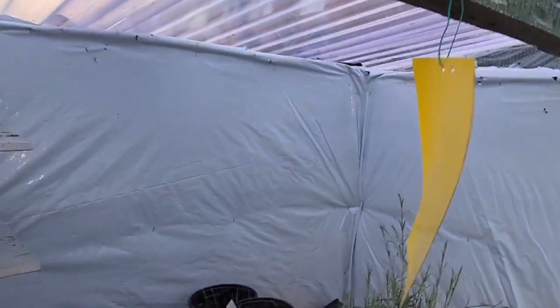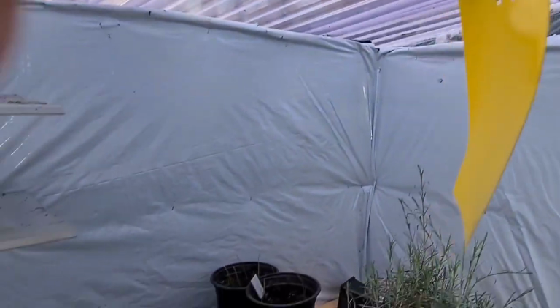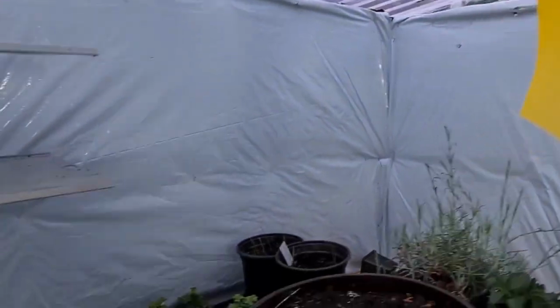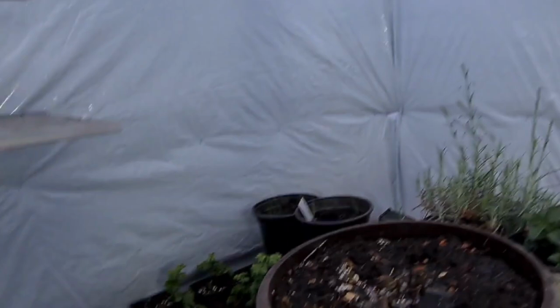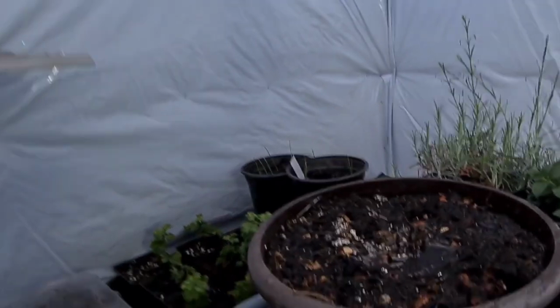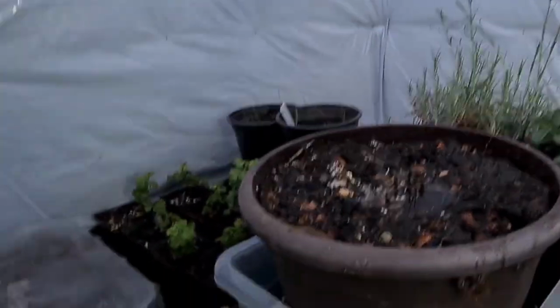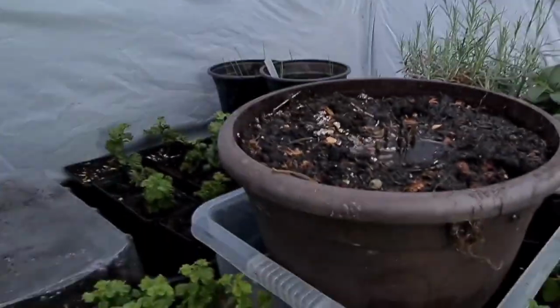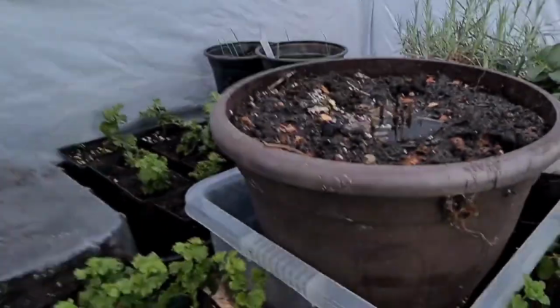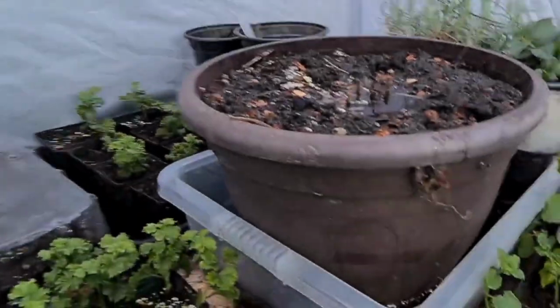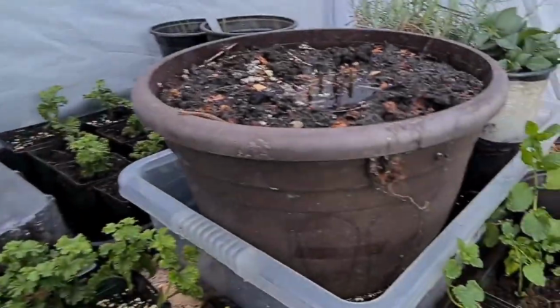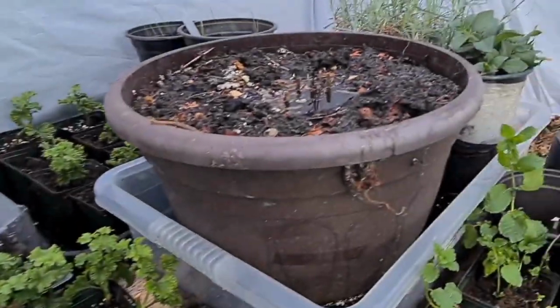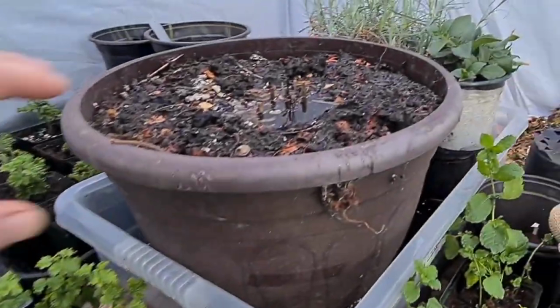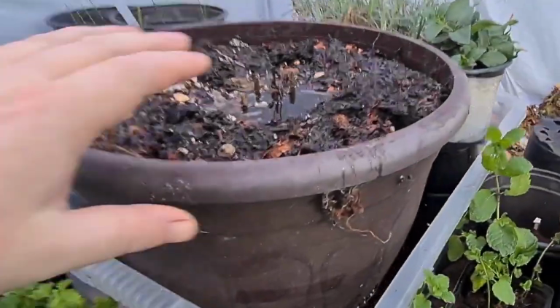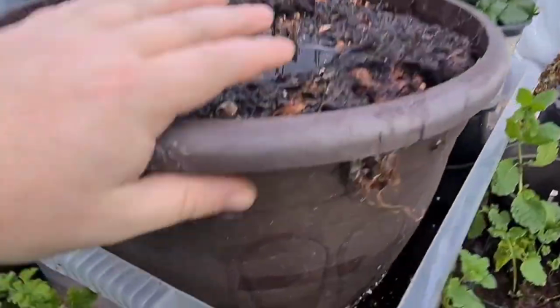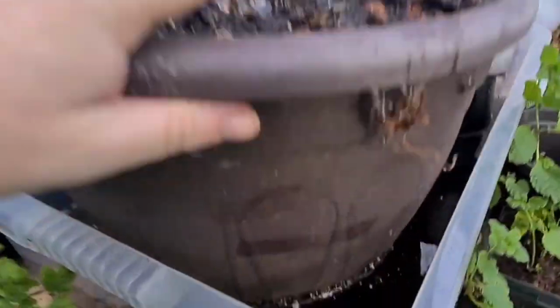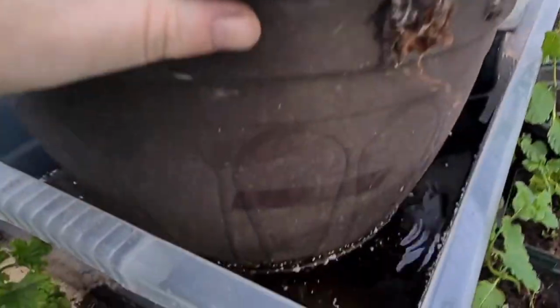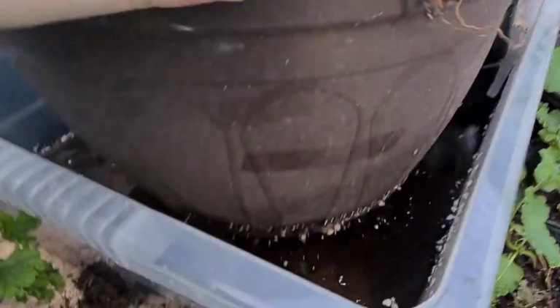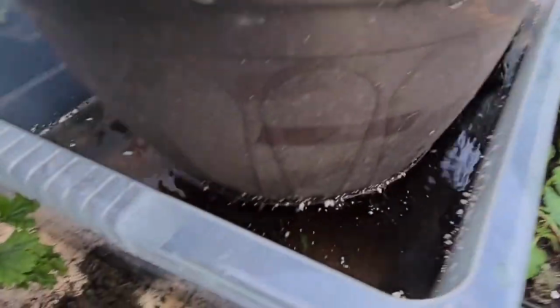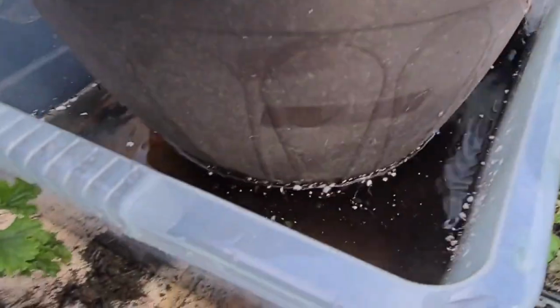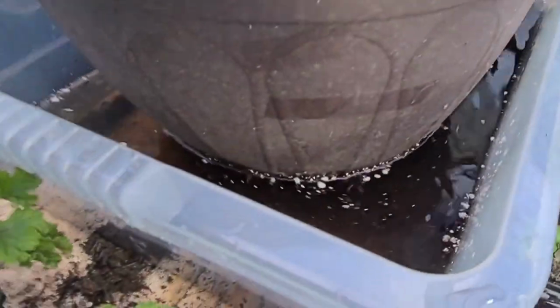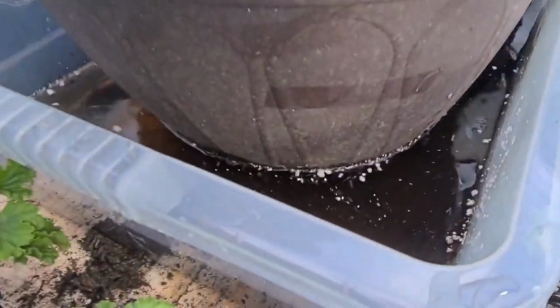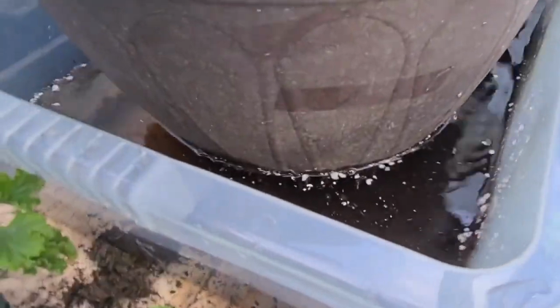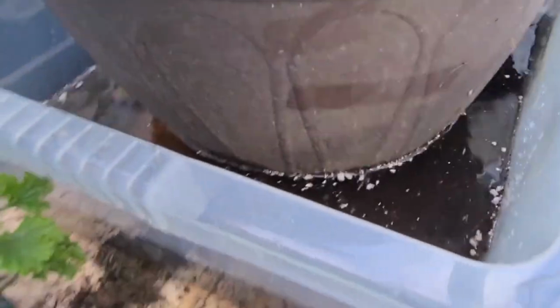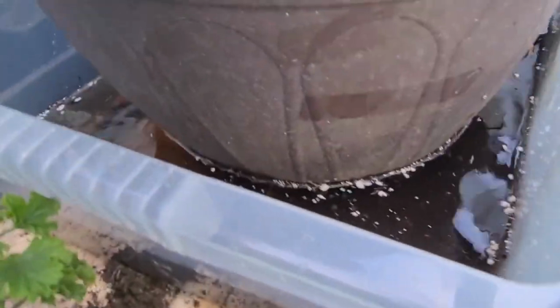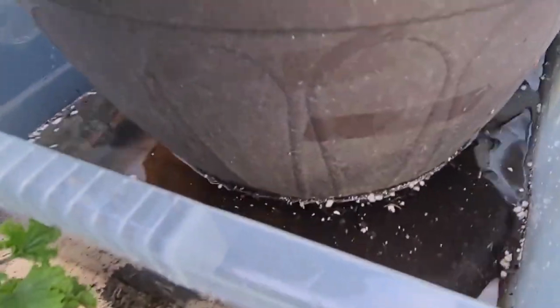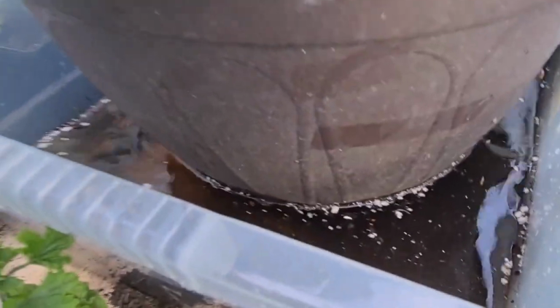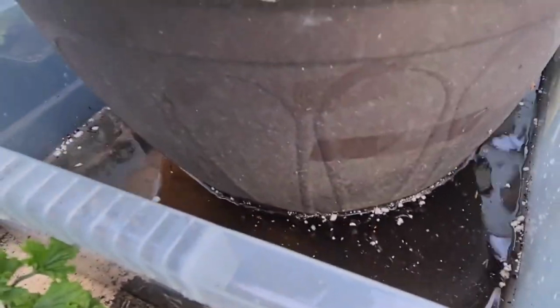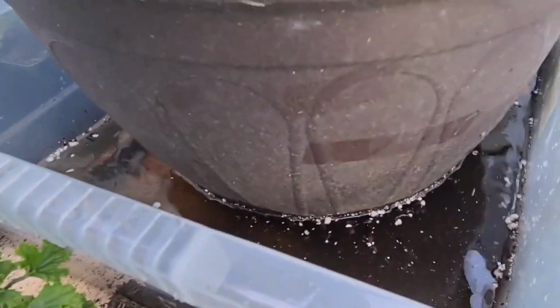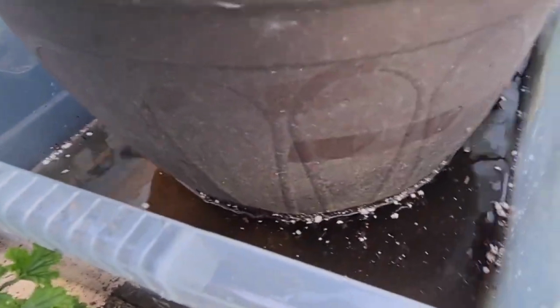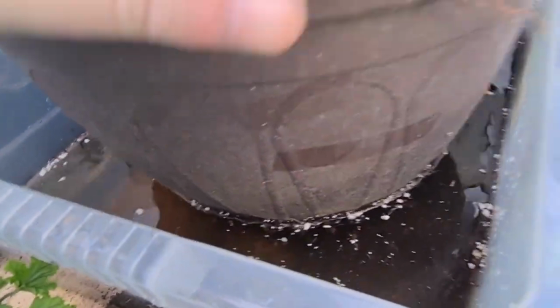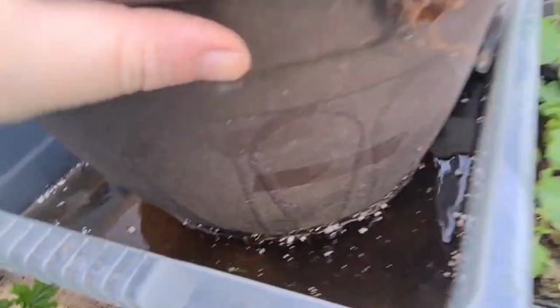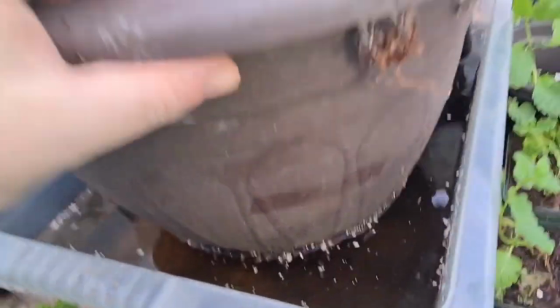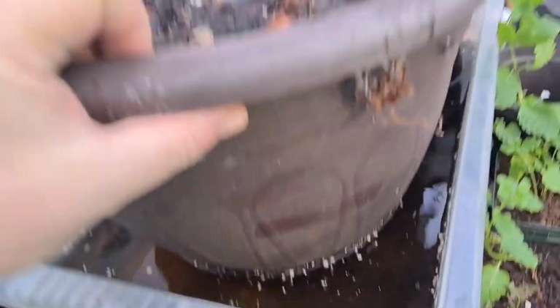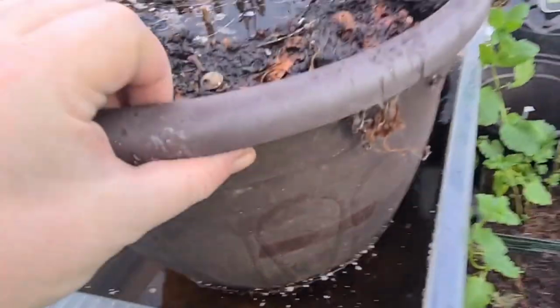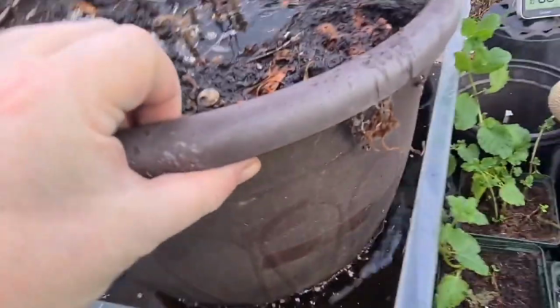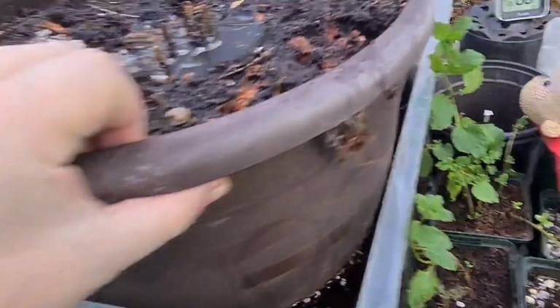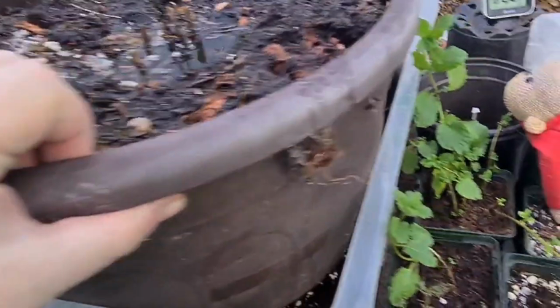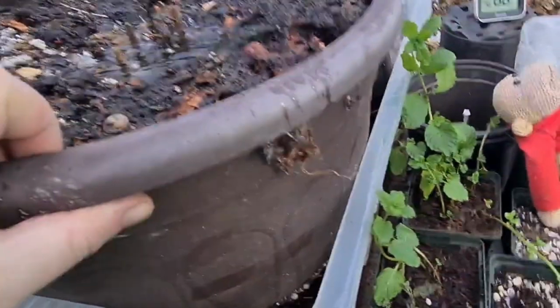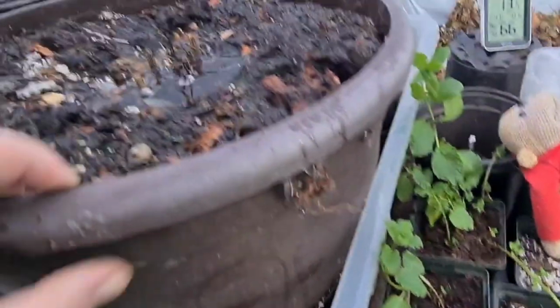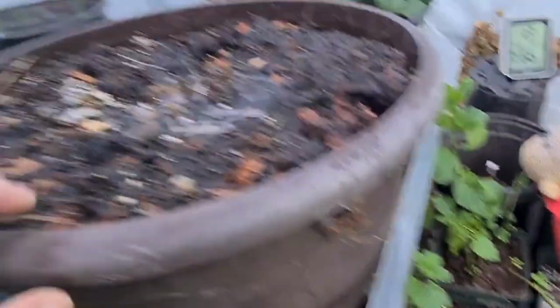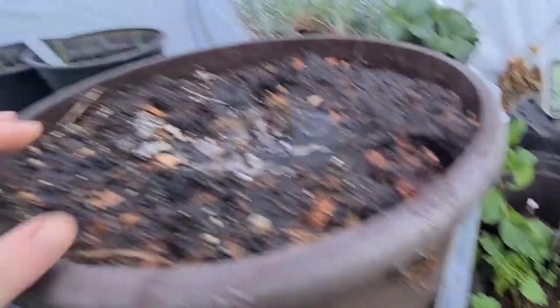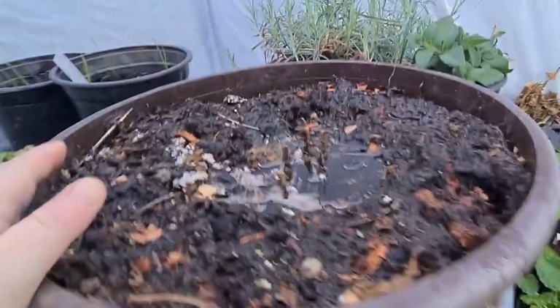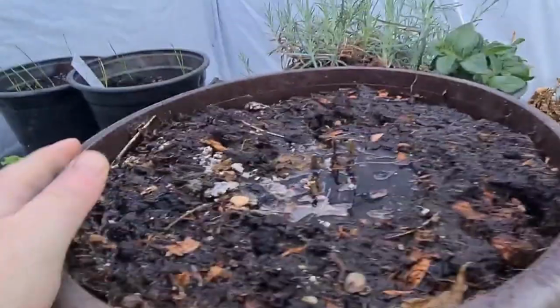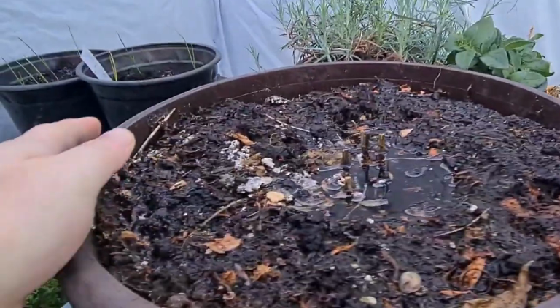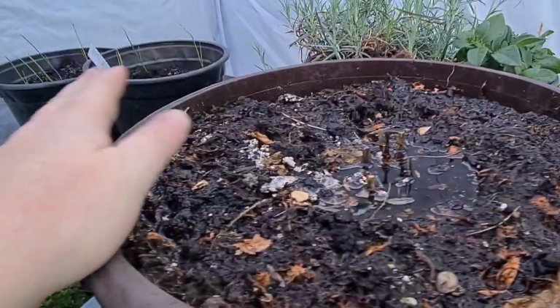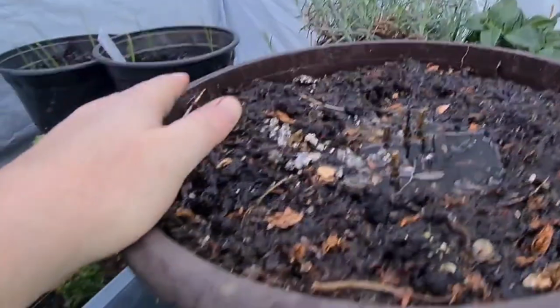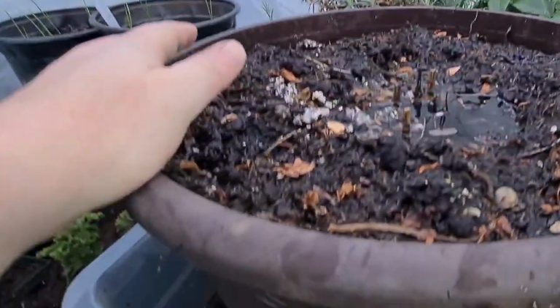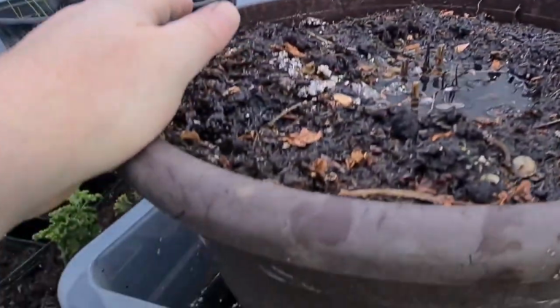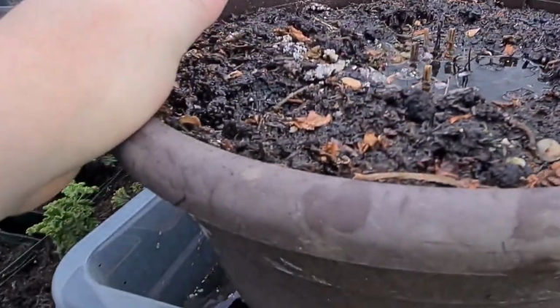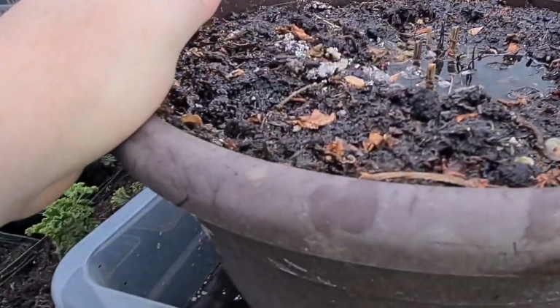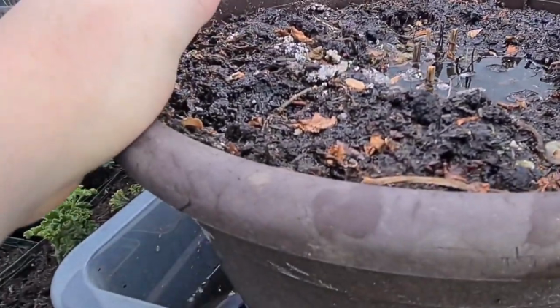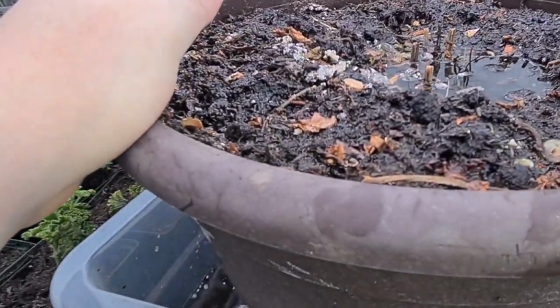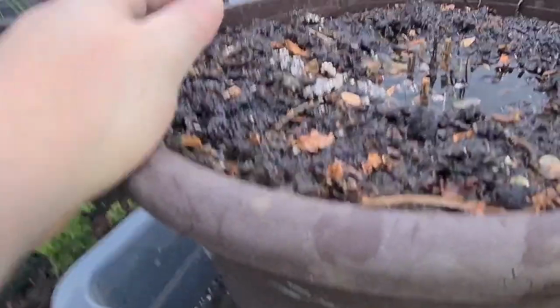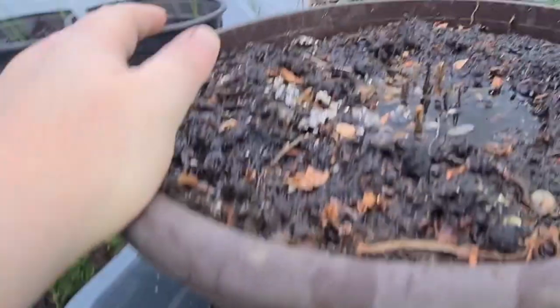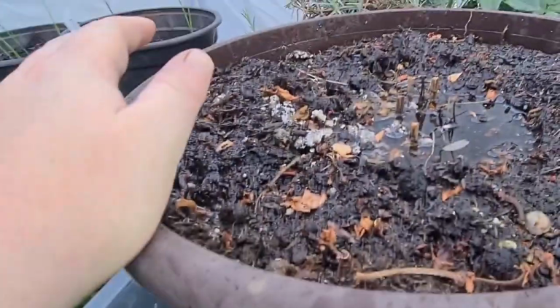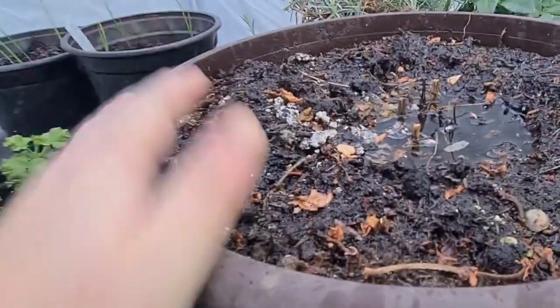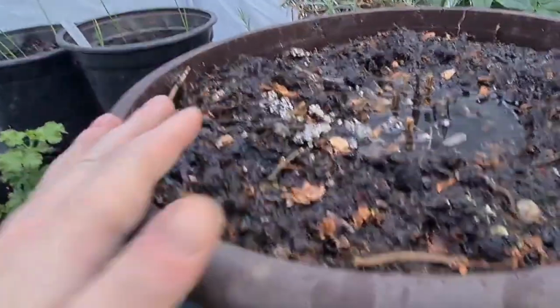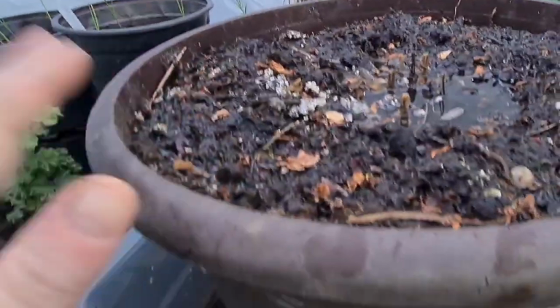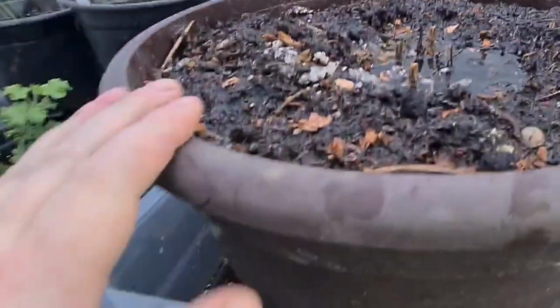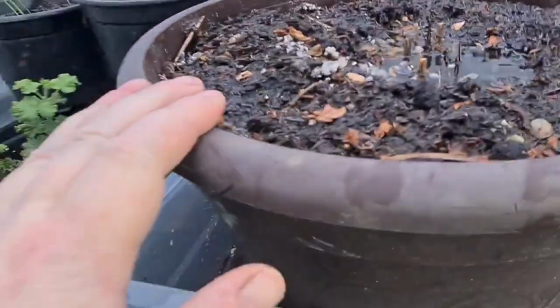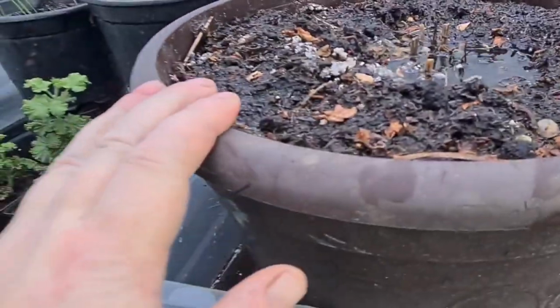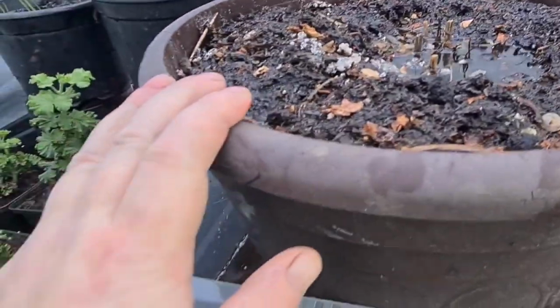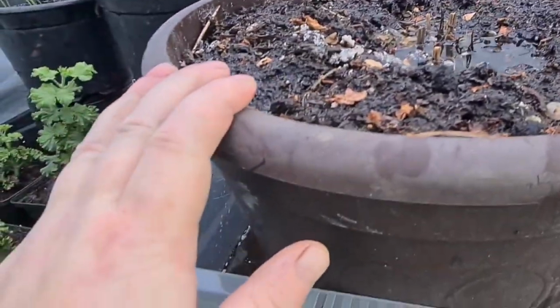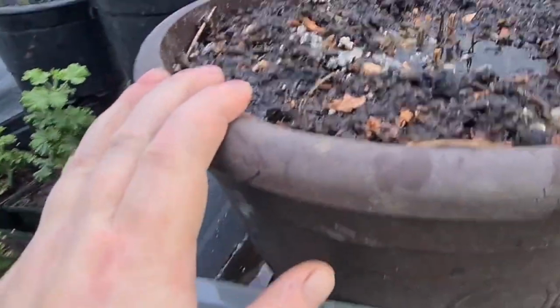Take it out here - as you can see, the water's a few inches deep. And this should definitely be a lot heavier. This should suck up all that moisture.